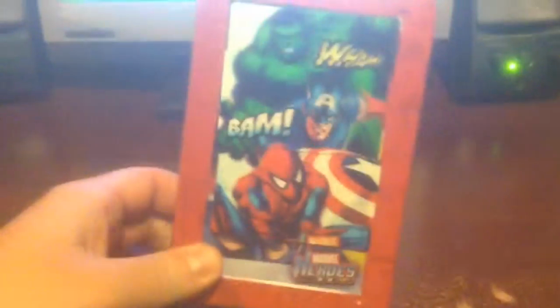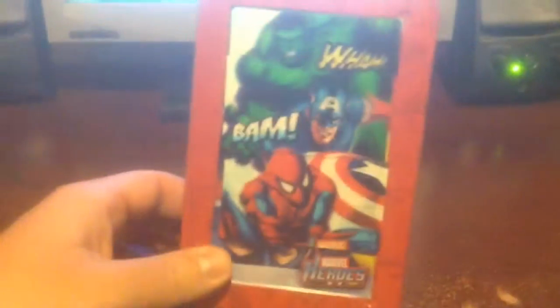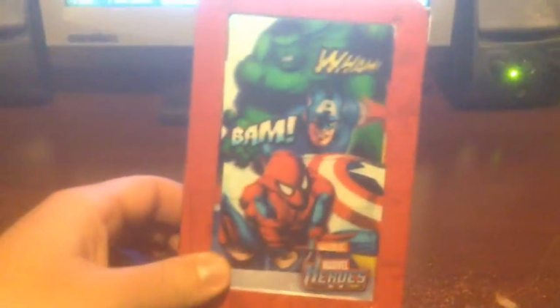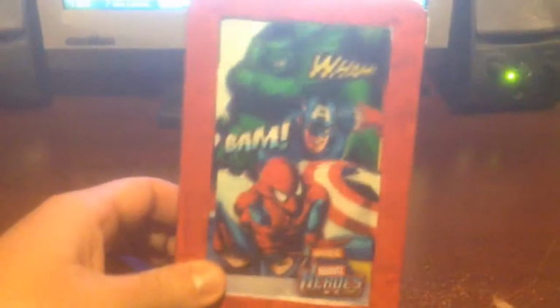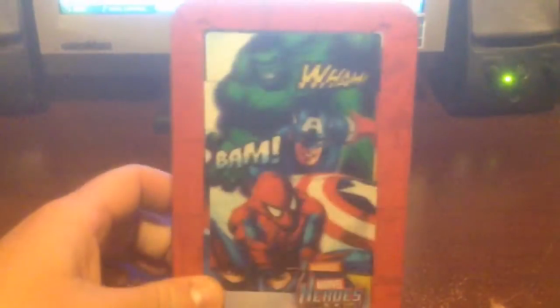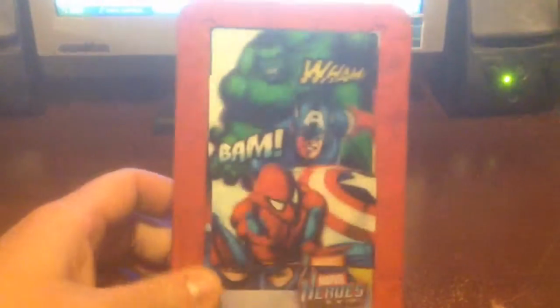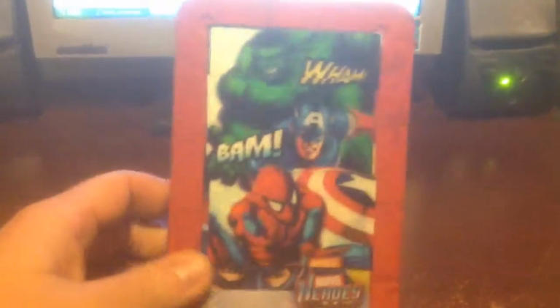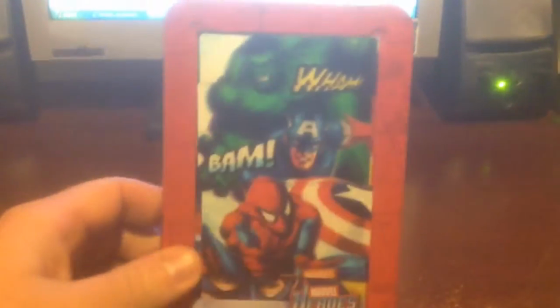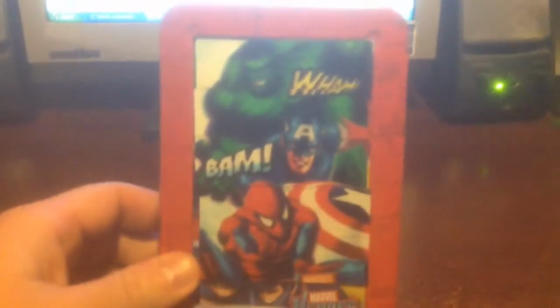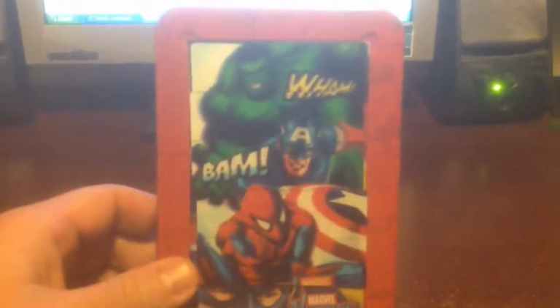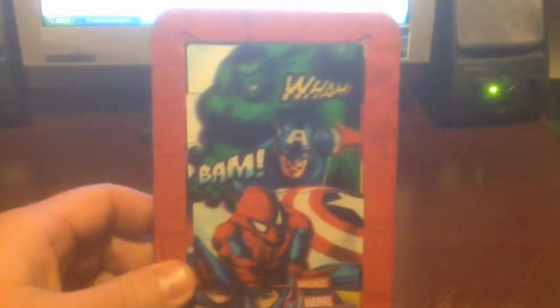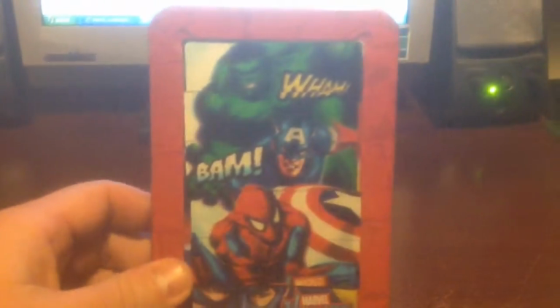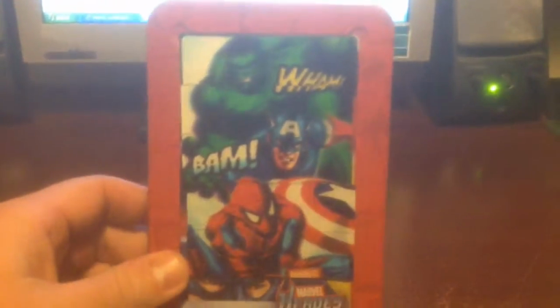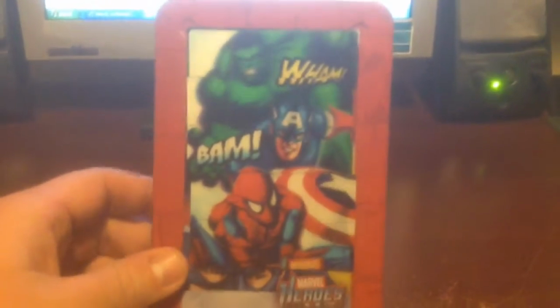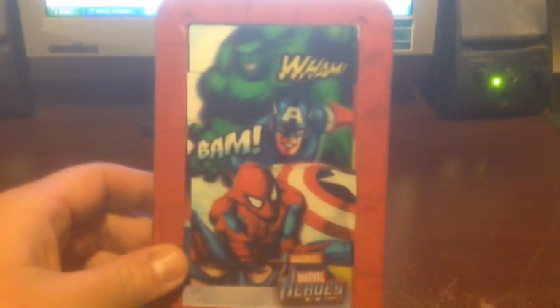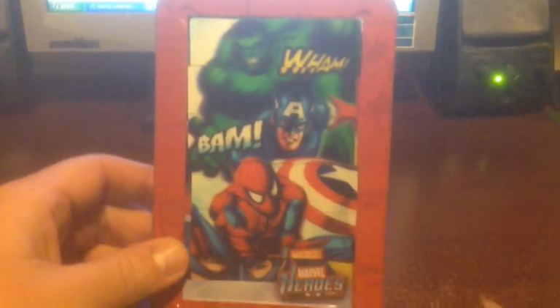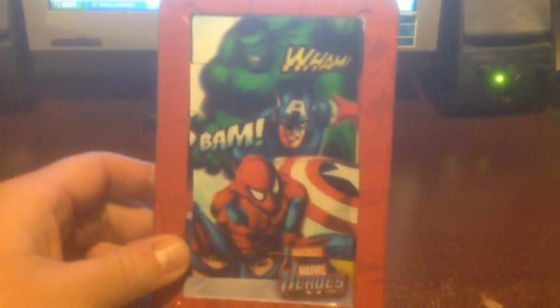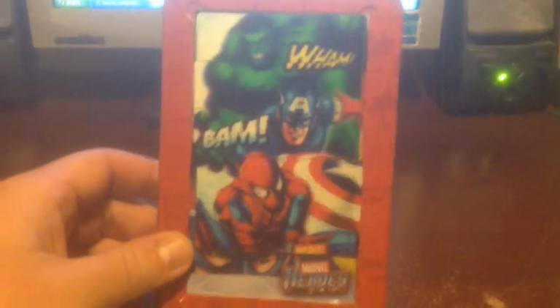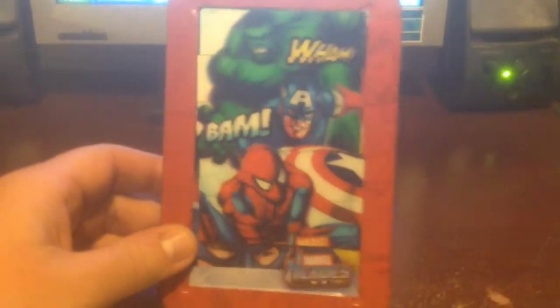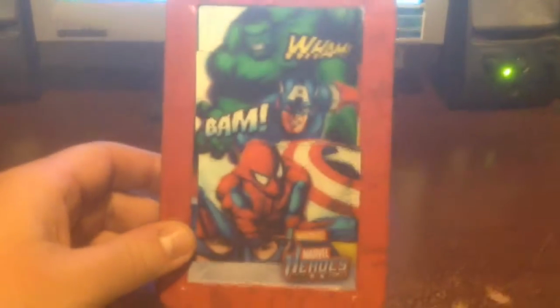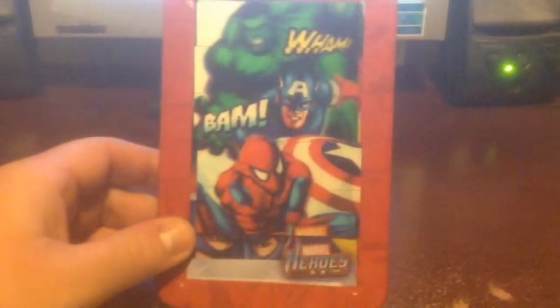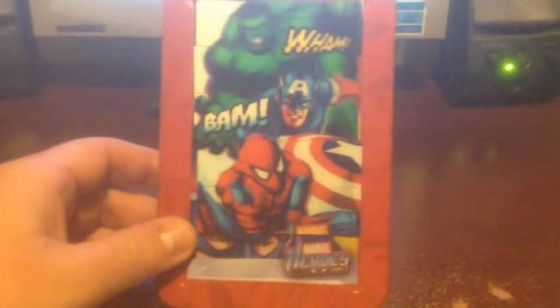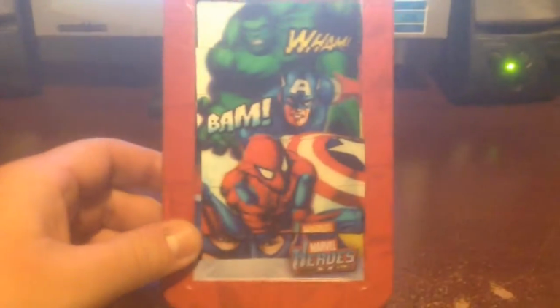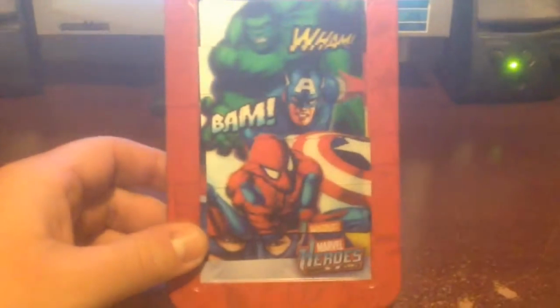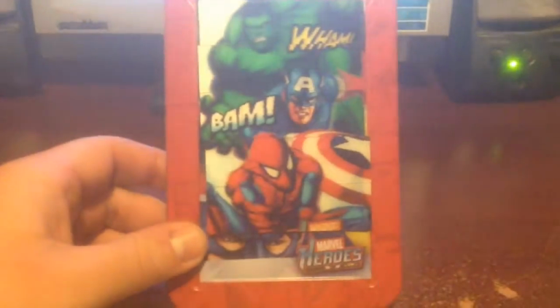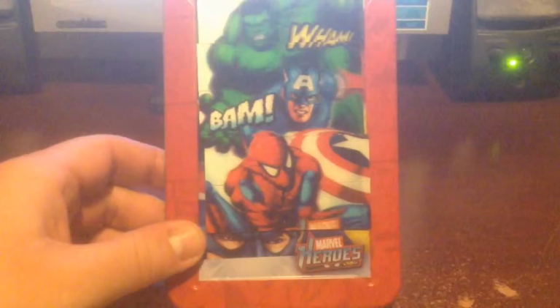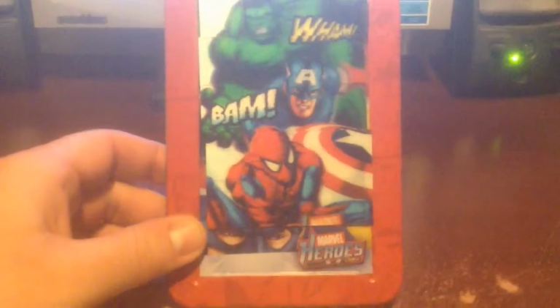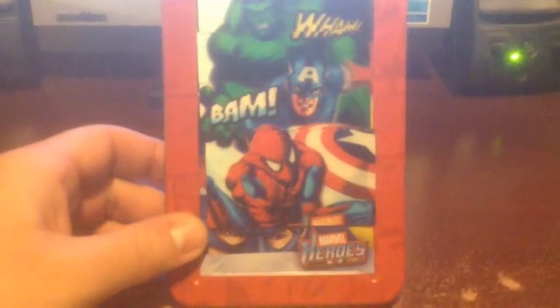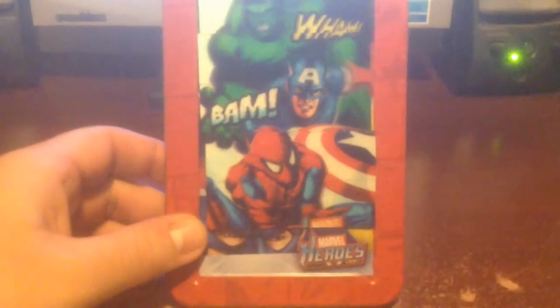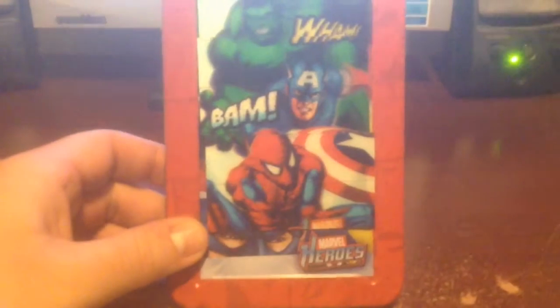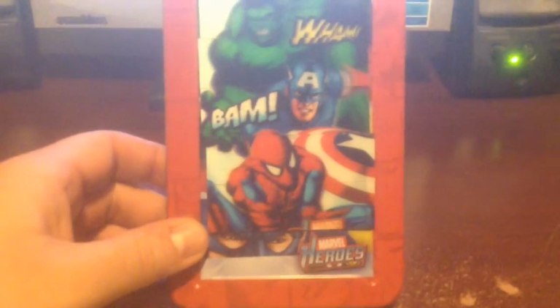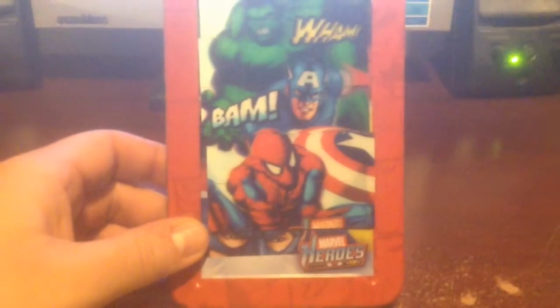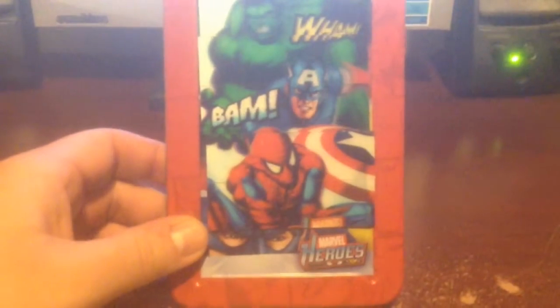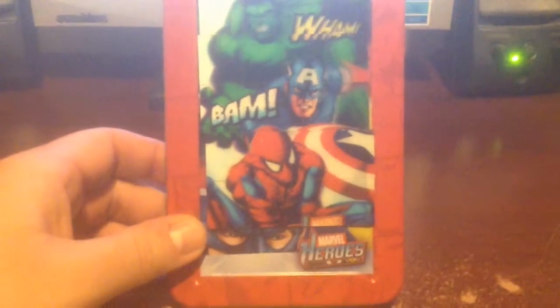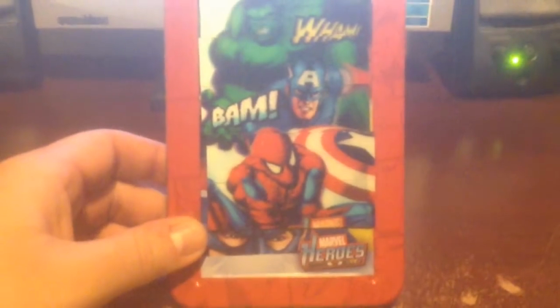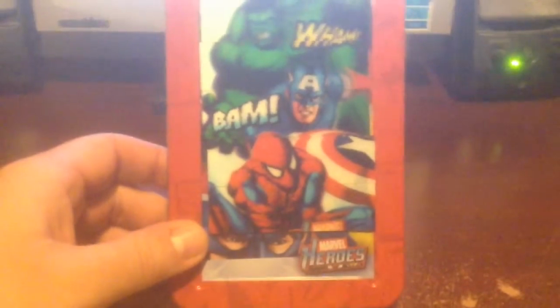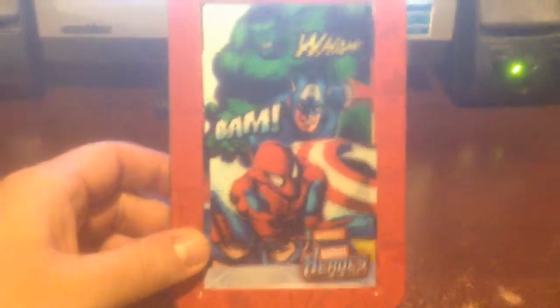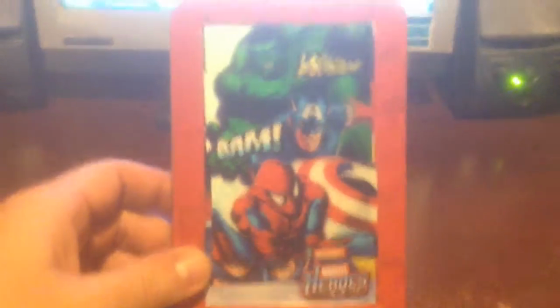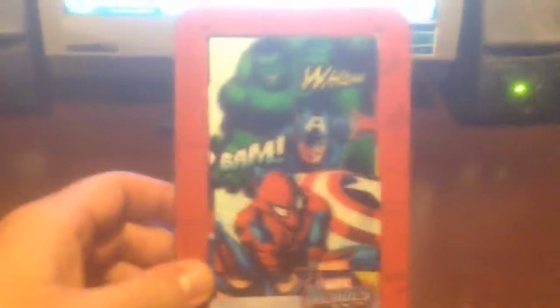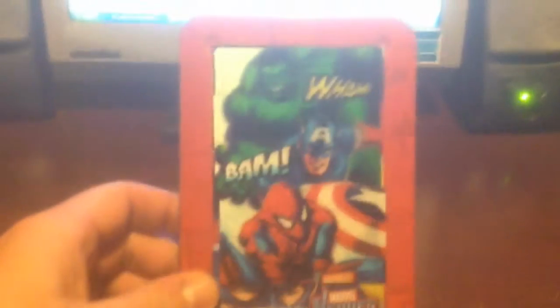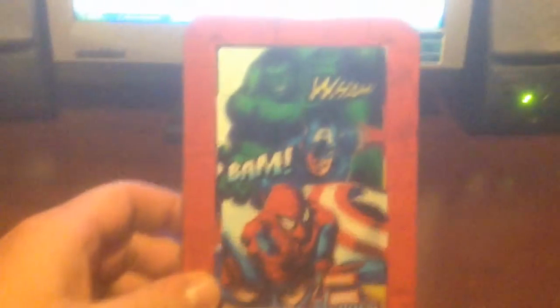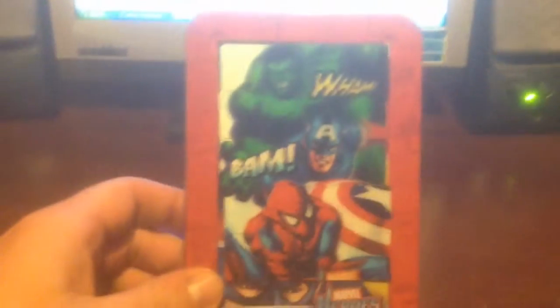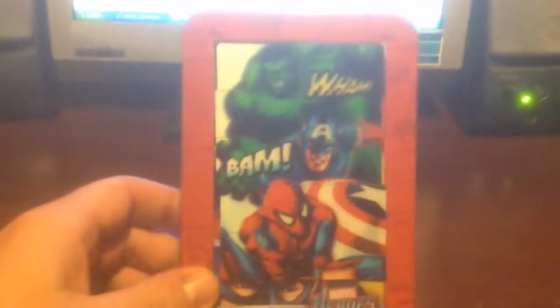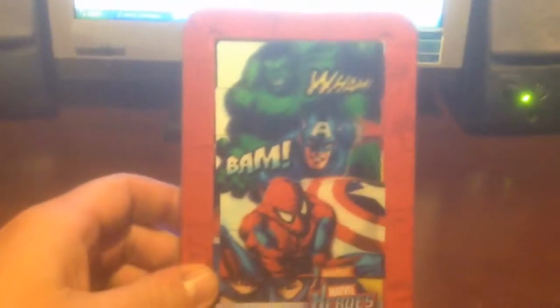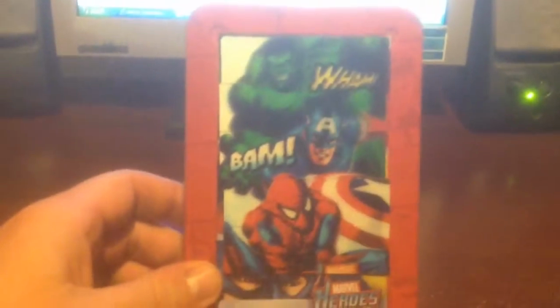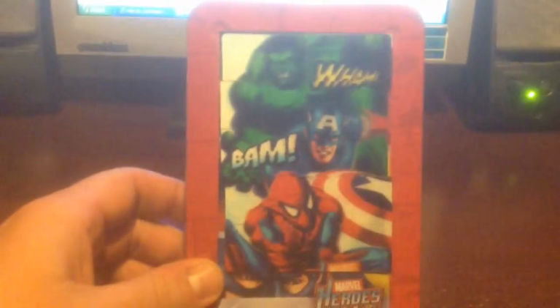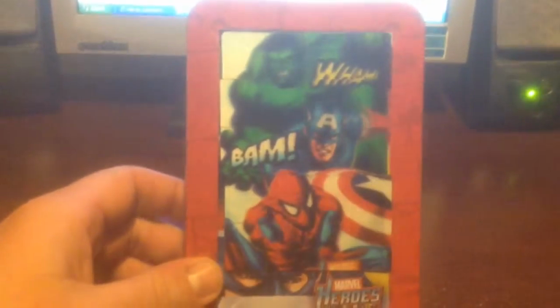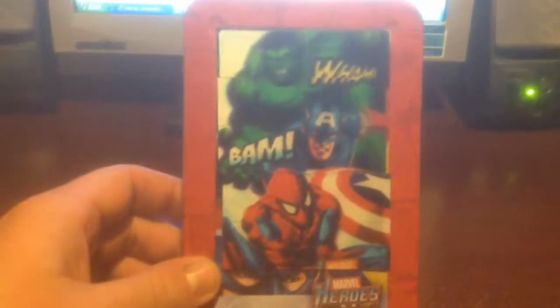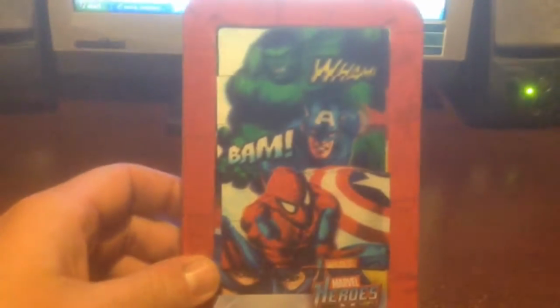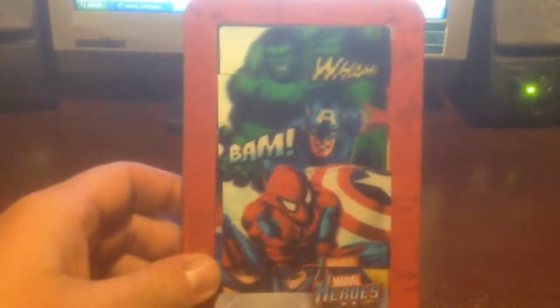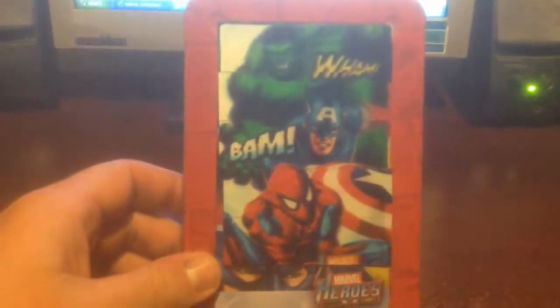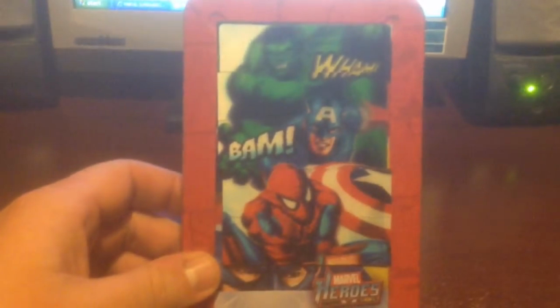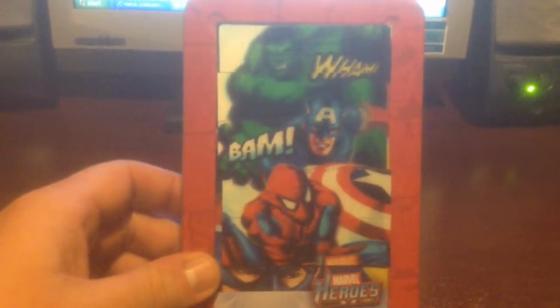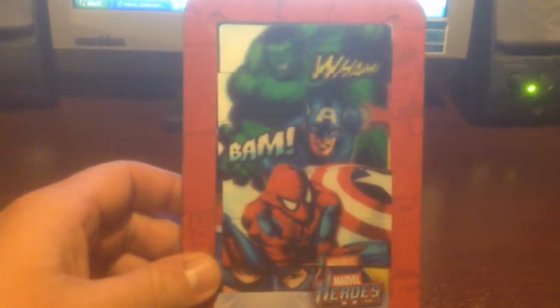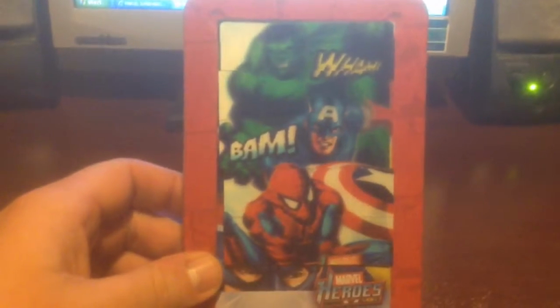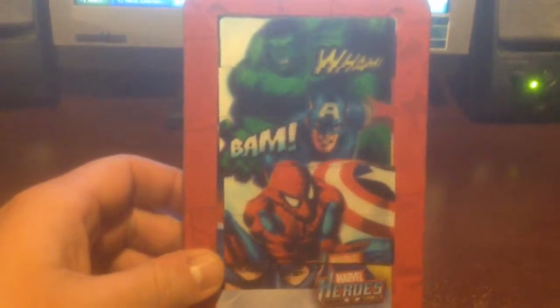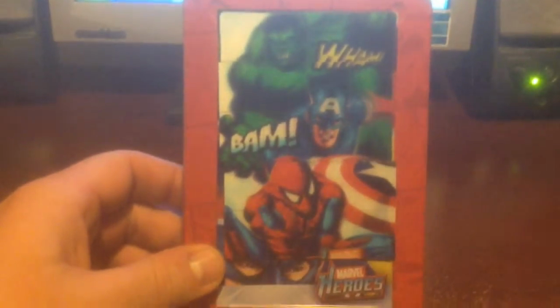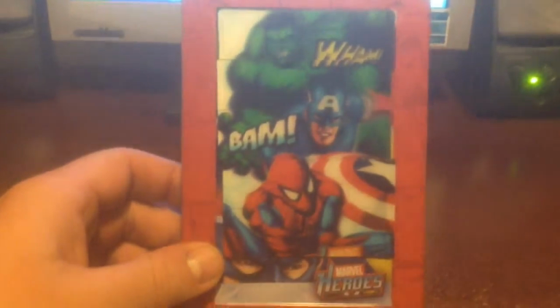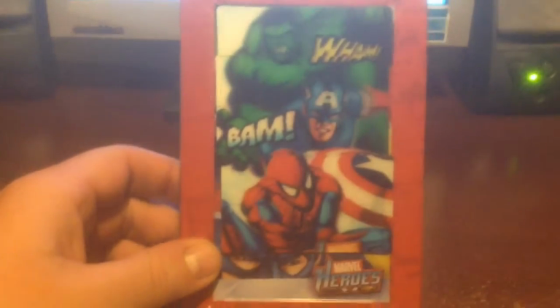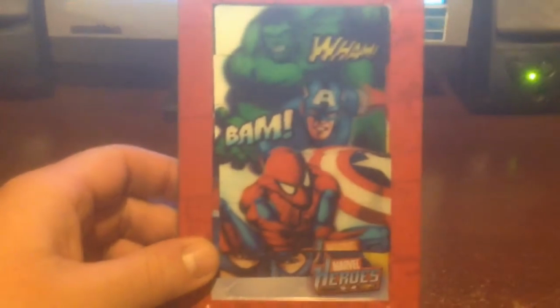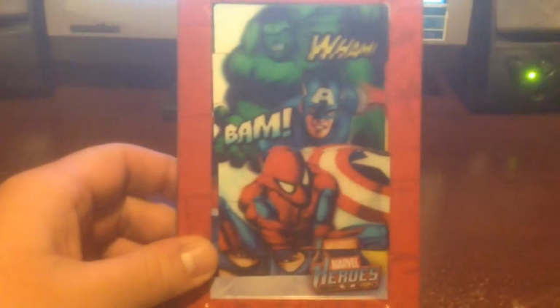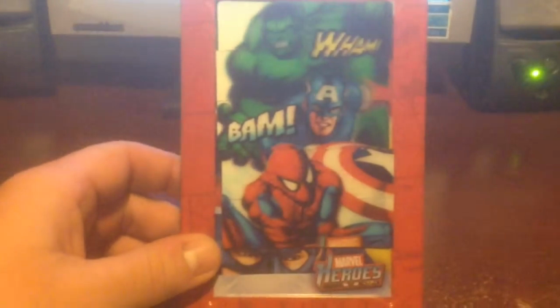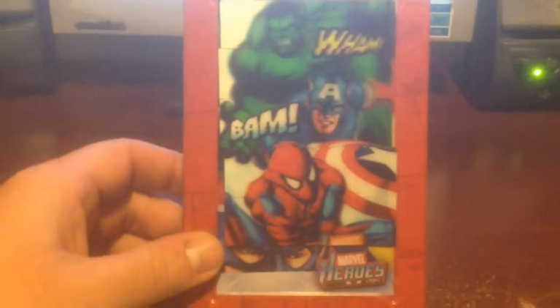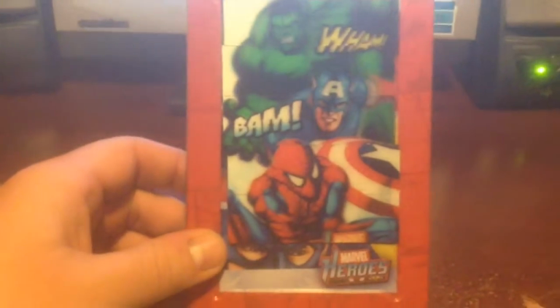Hello! Here's another nice little item. It's a Marvel Superheroes pencil case.